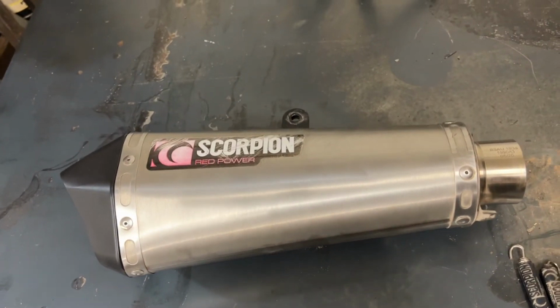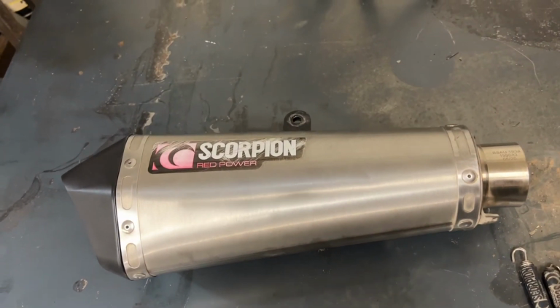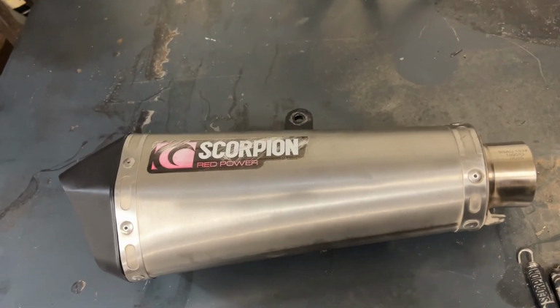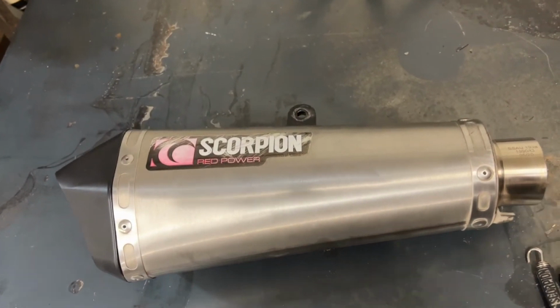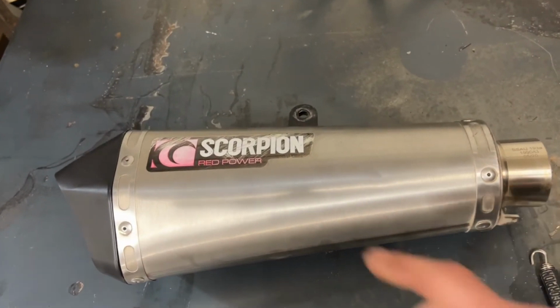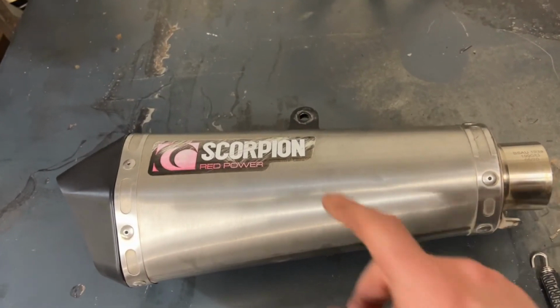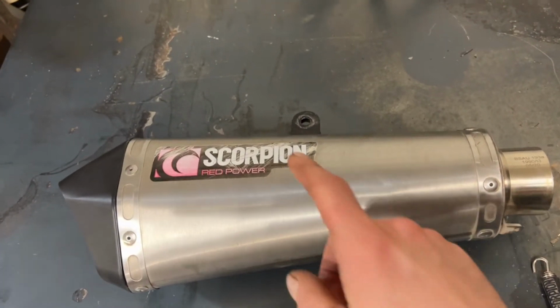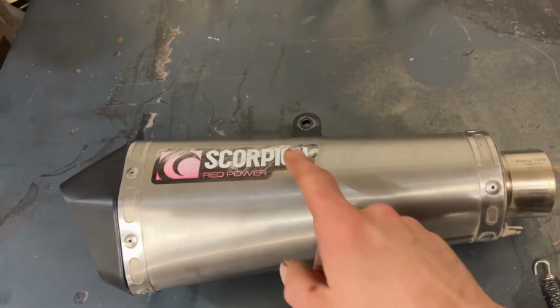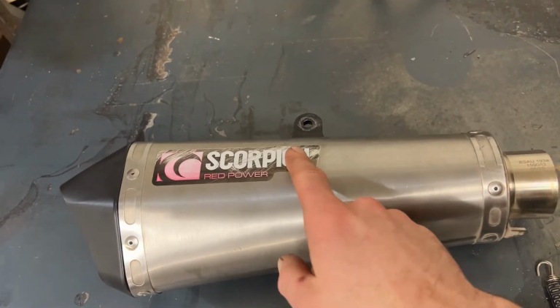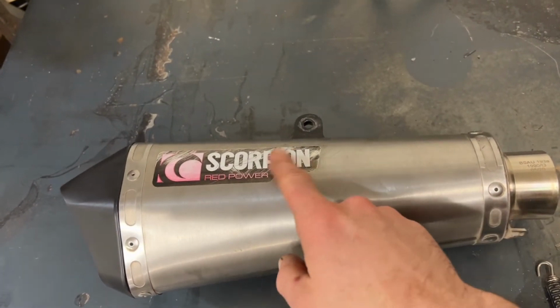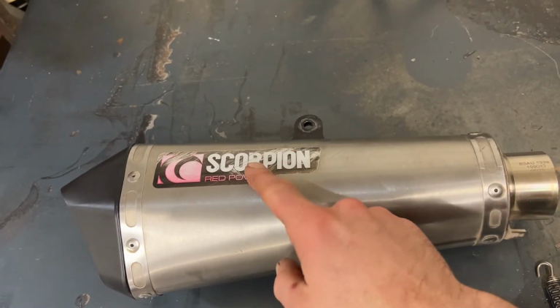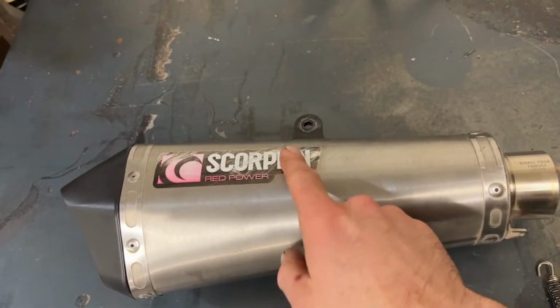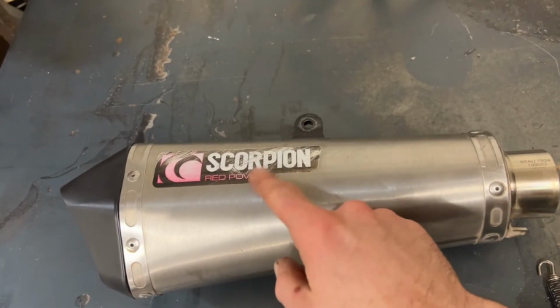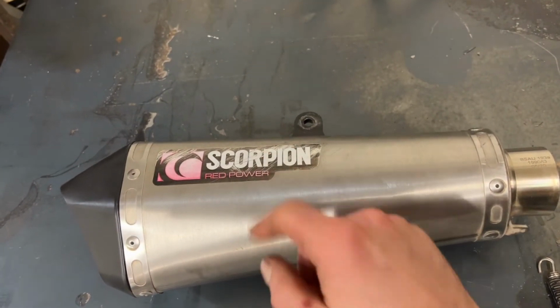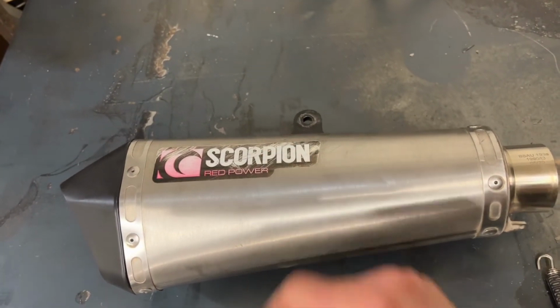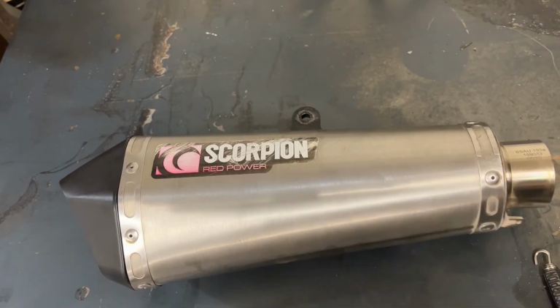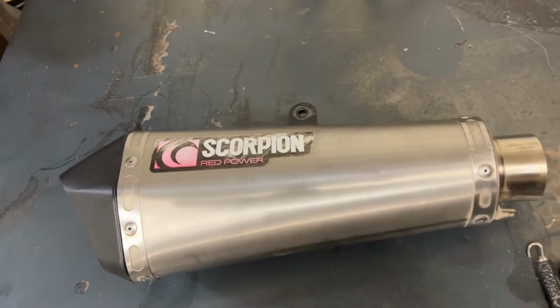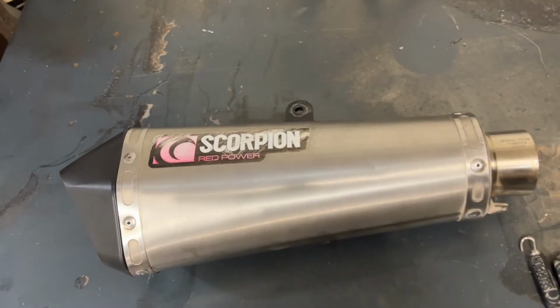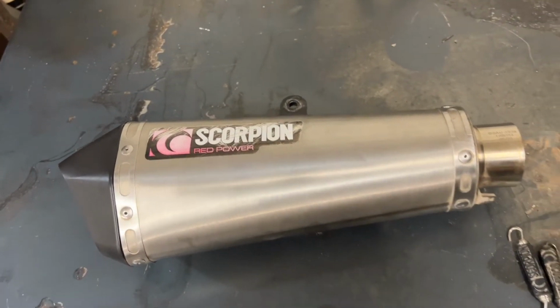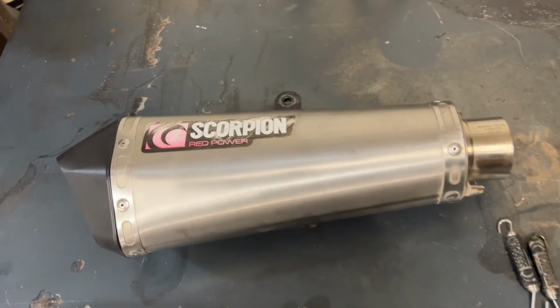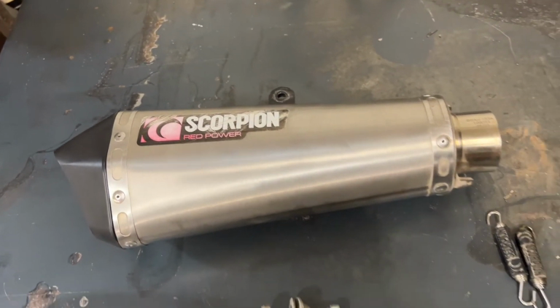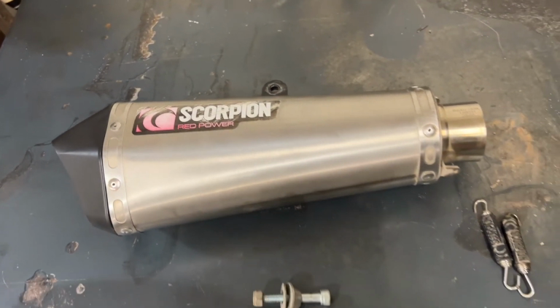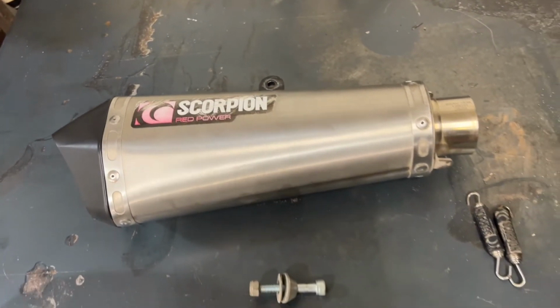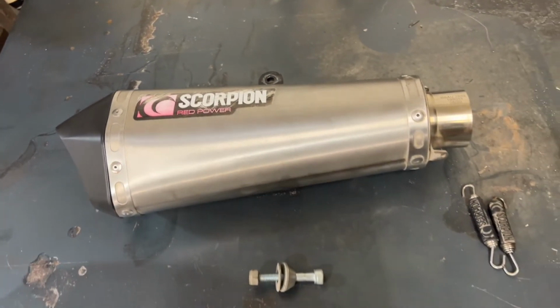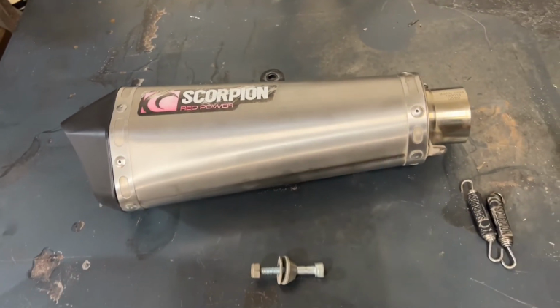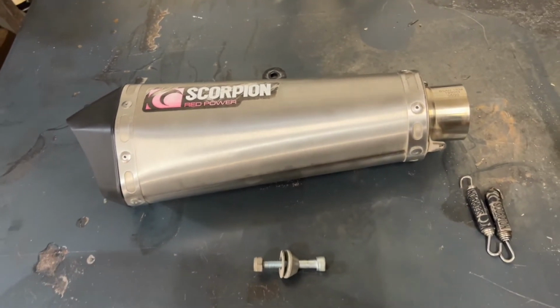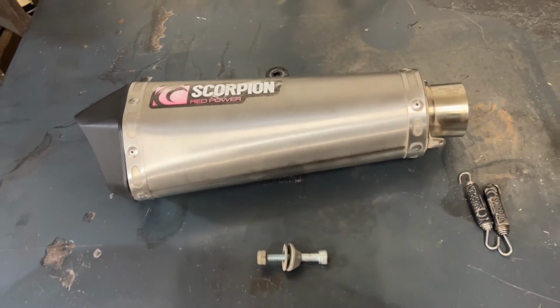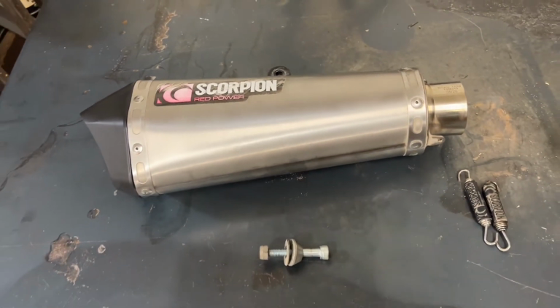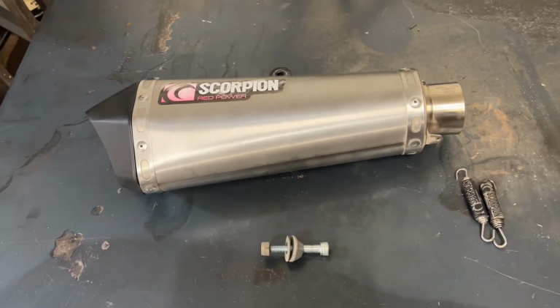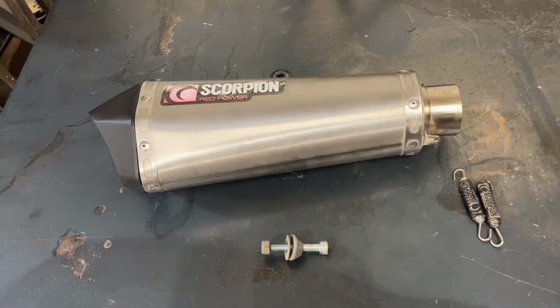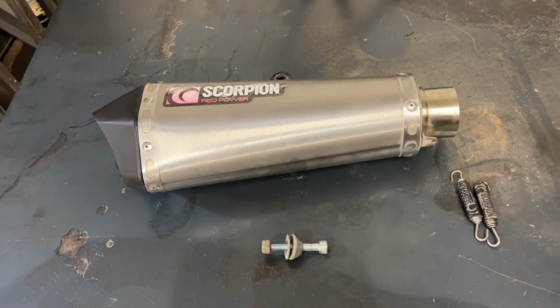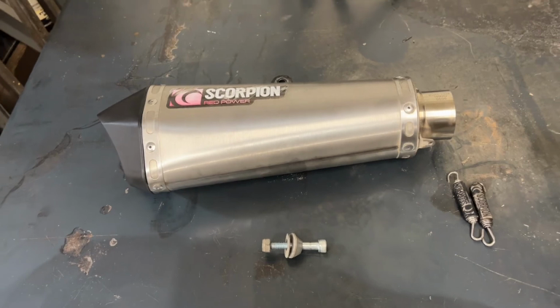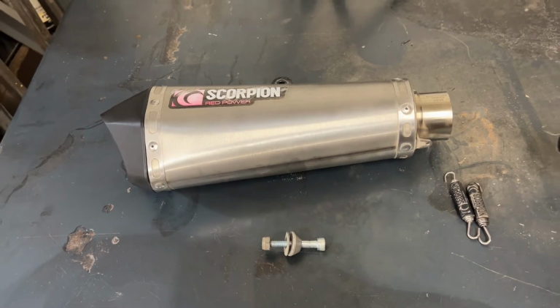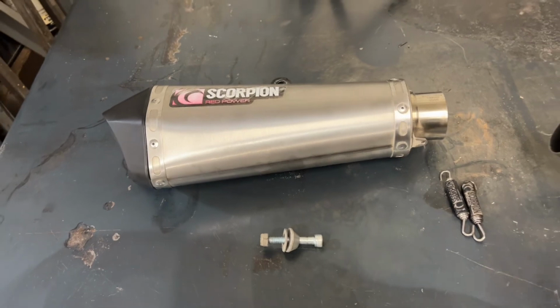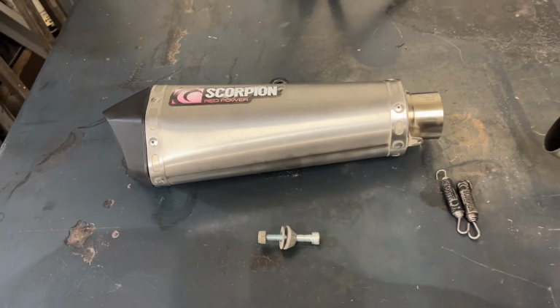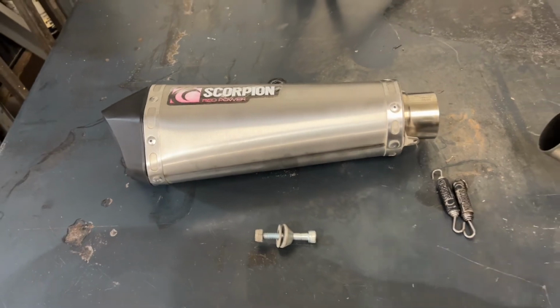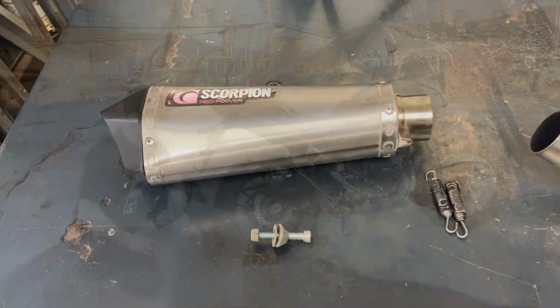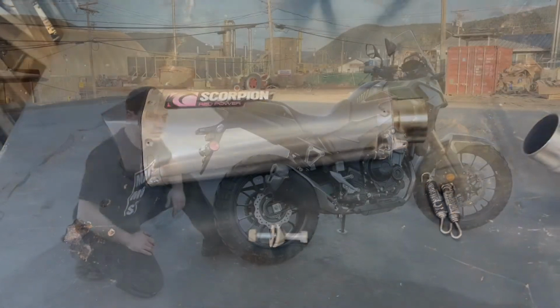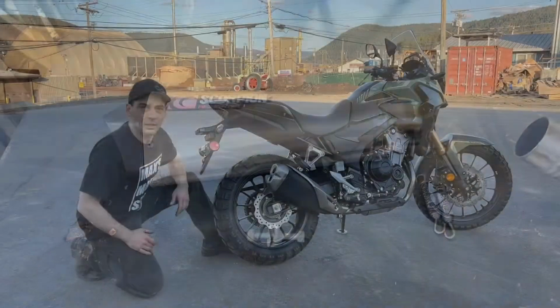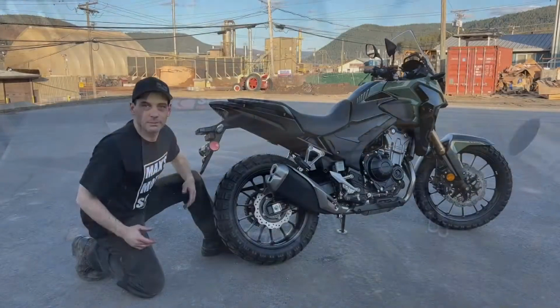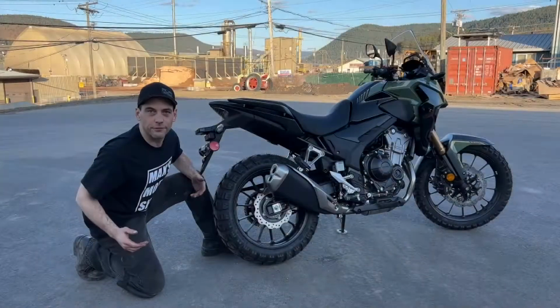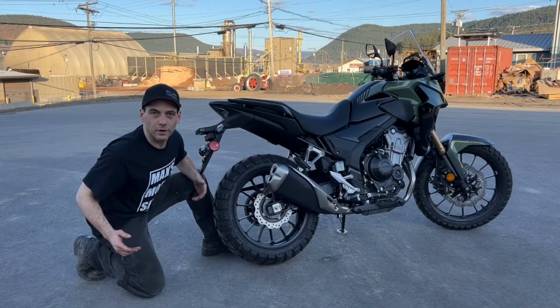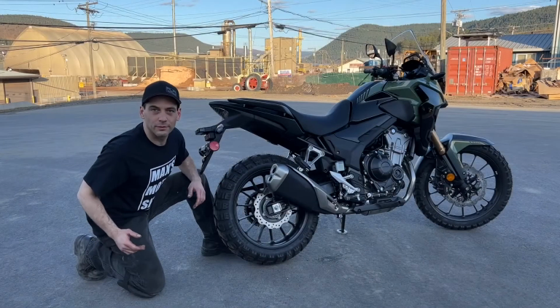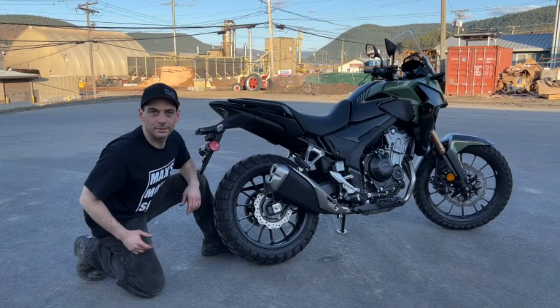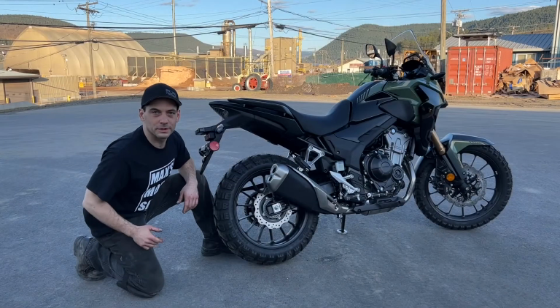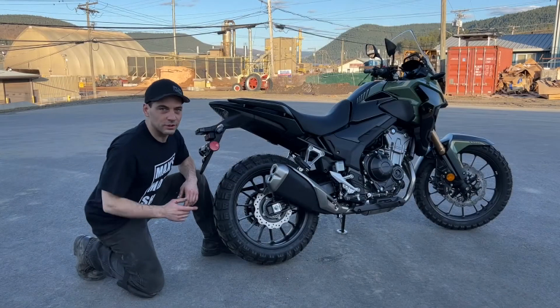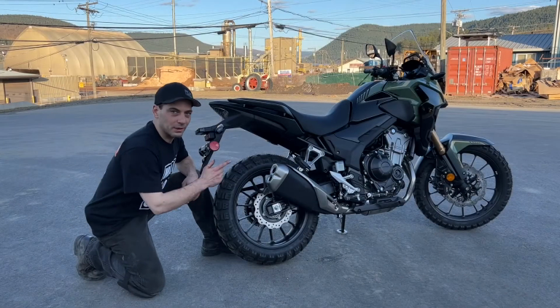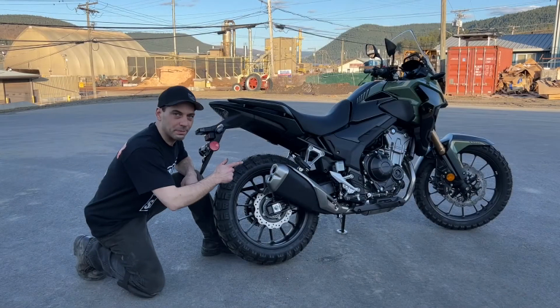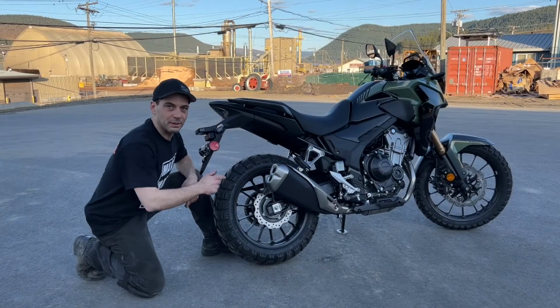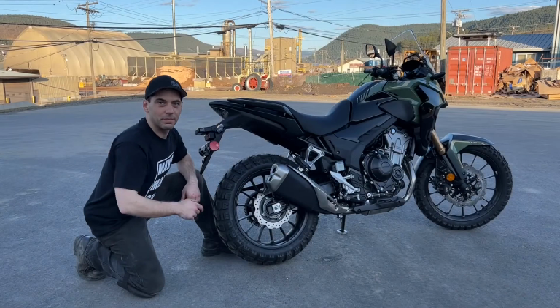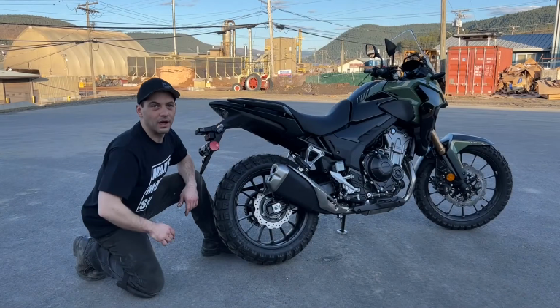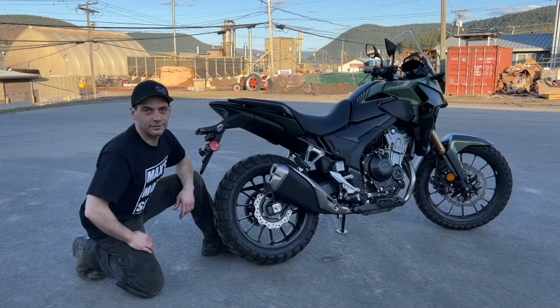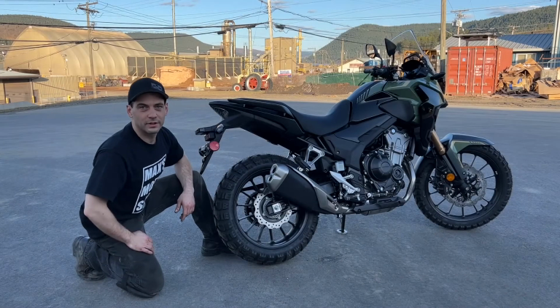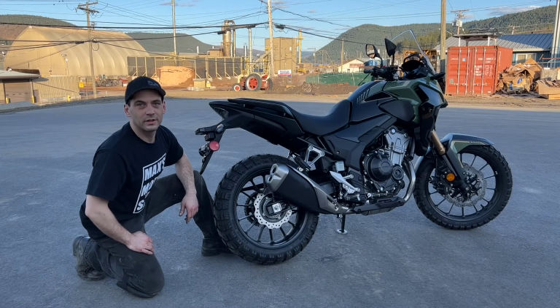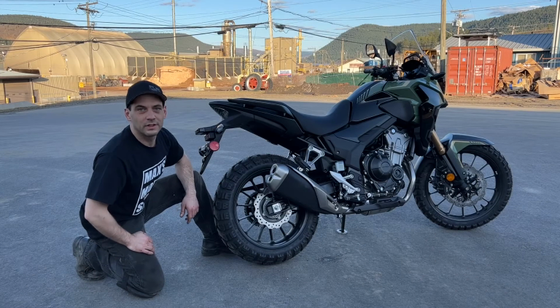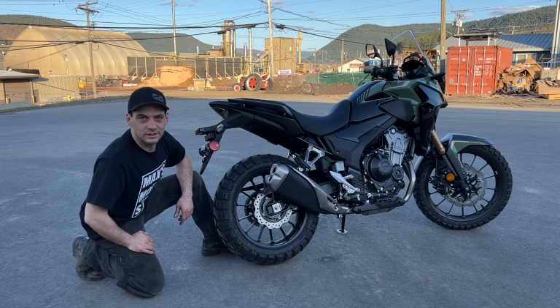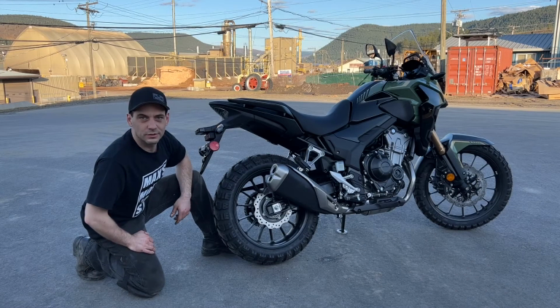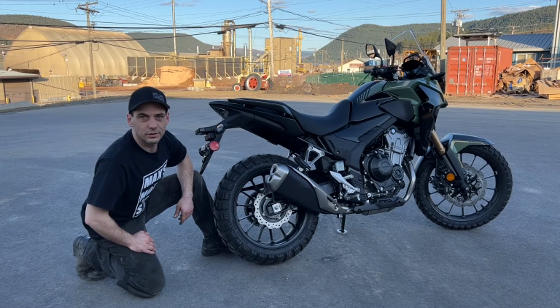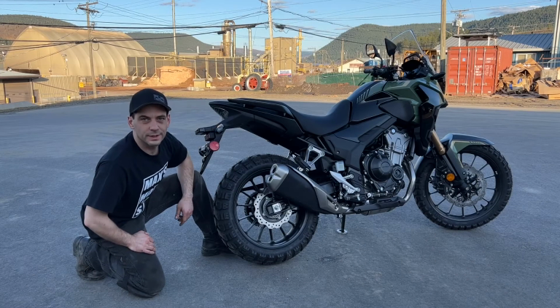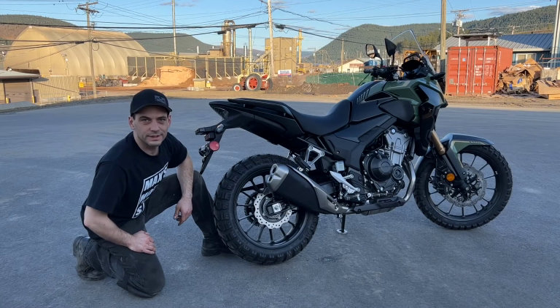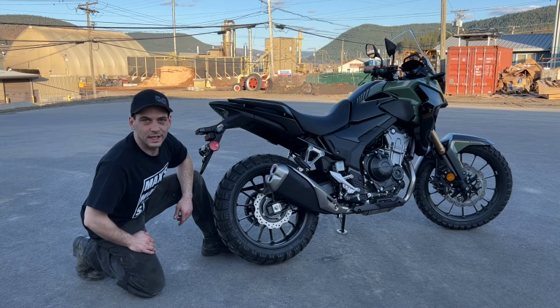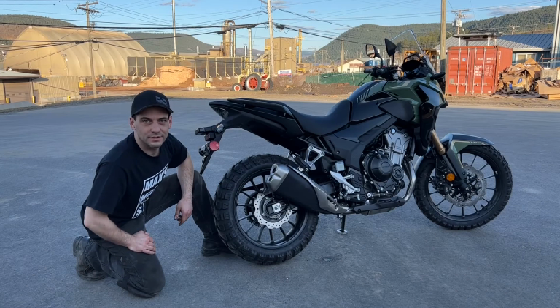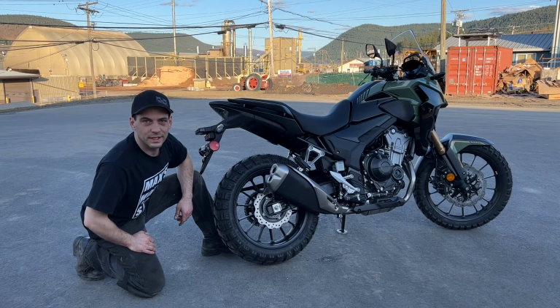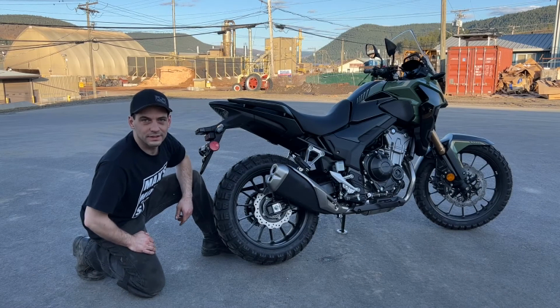Your new pipe won't have scratches — this is the one off my 2020. Before I rip the stock pipe off, let's do a quick sound test.